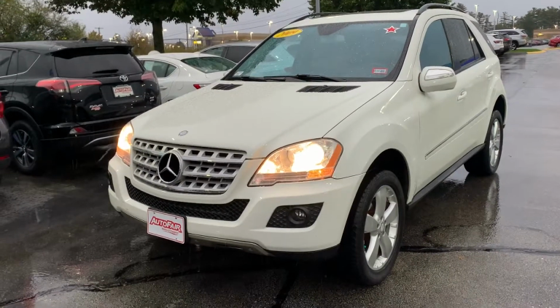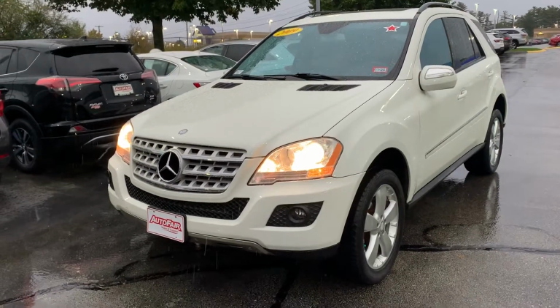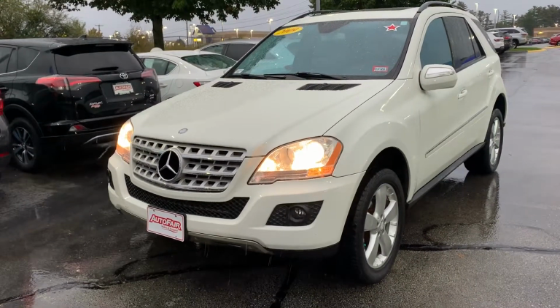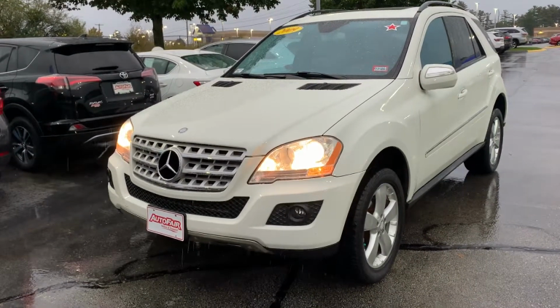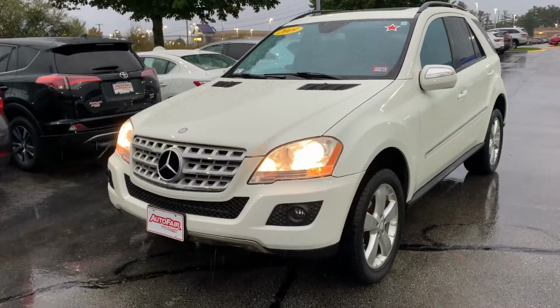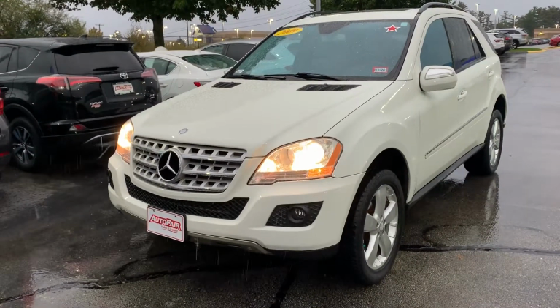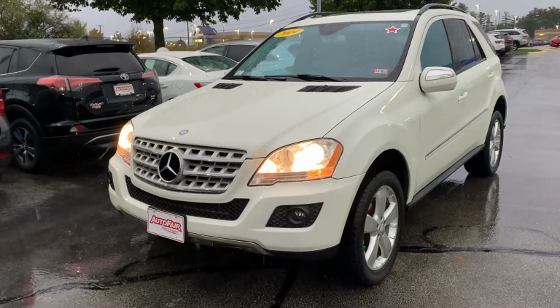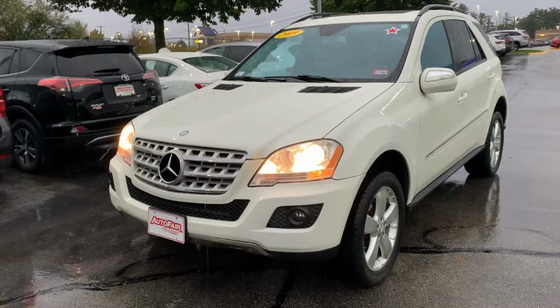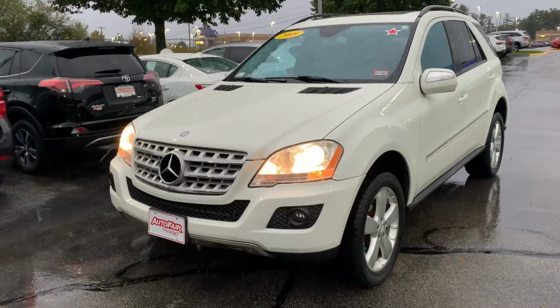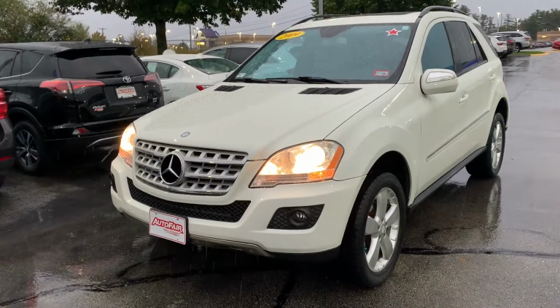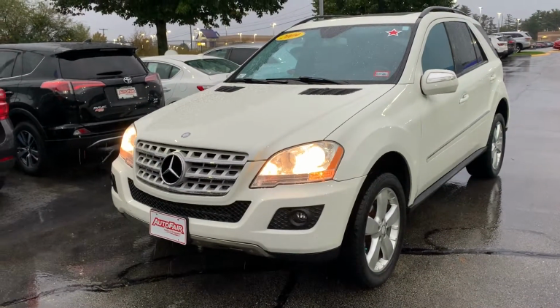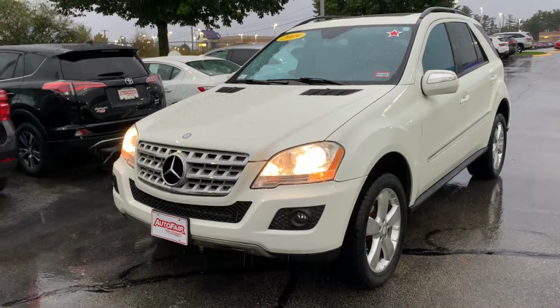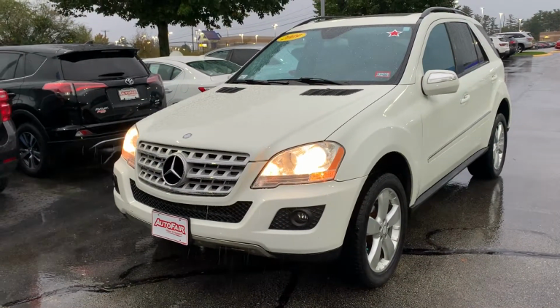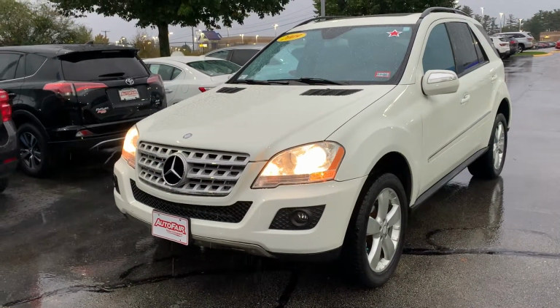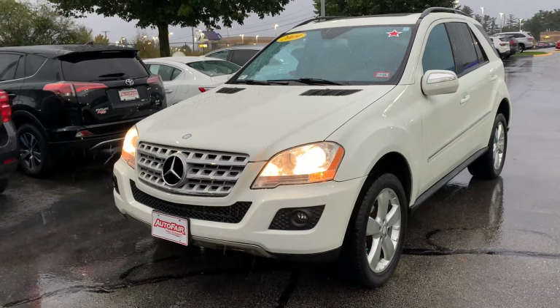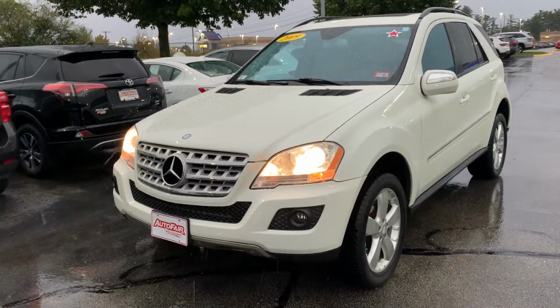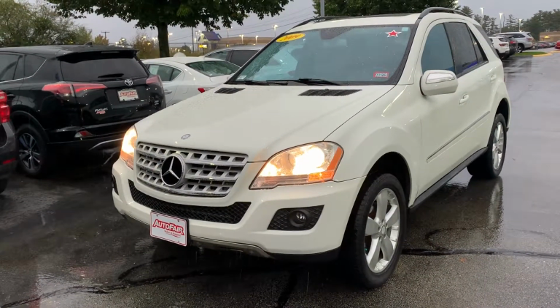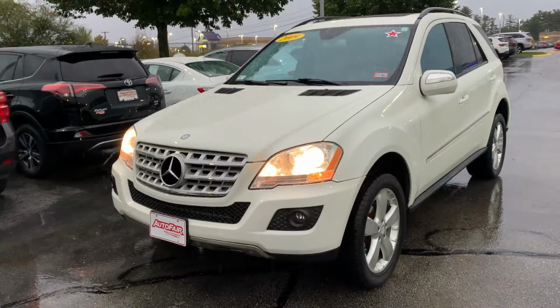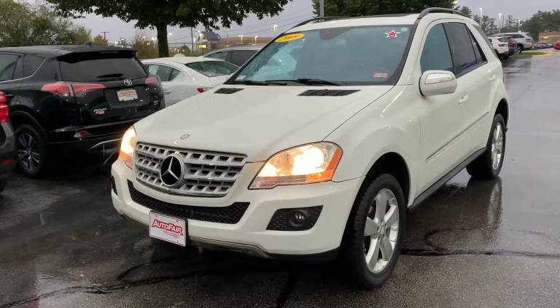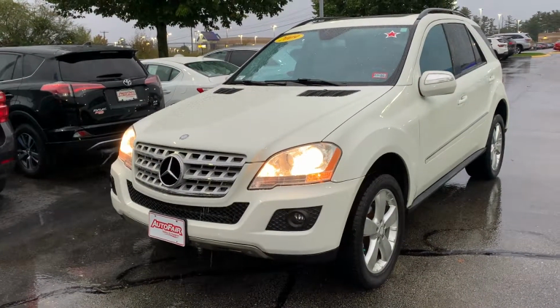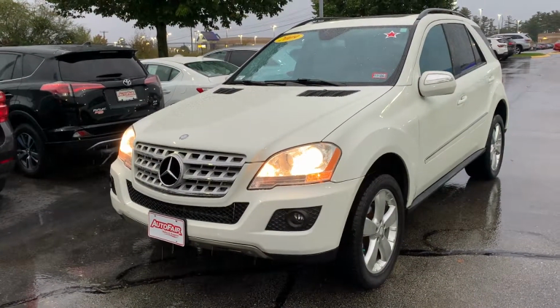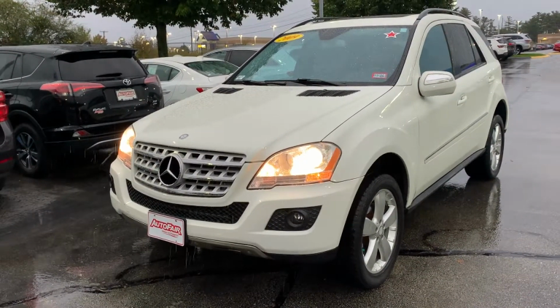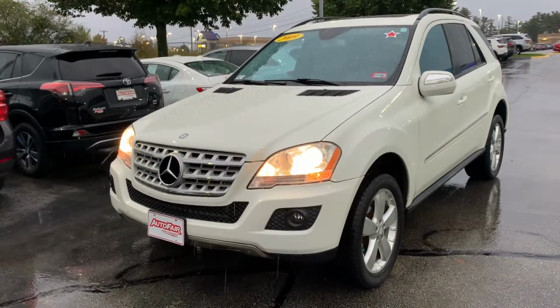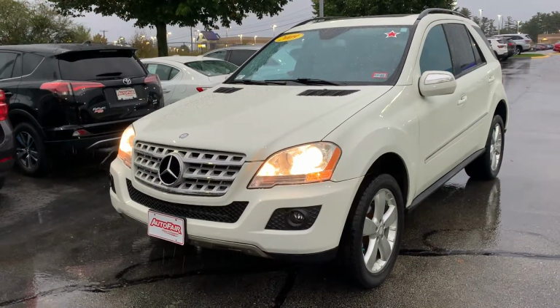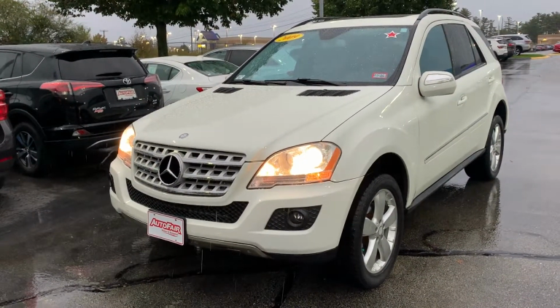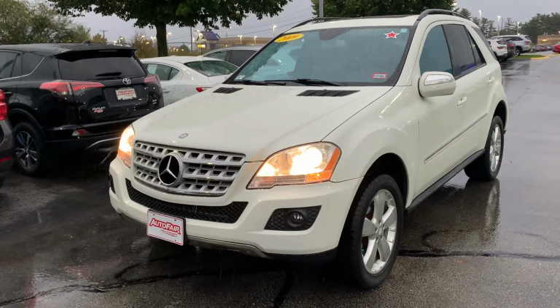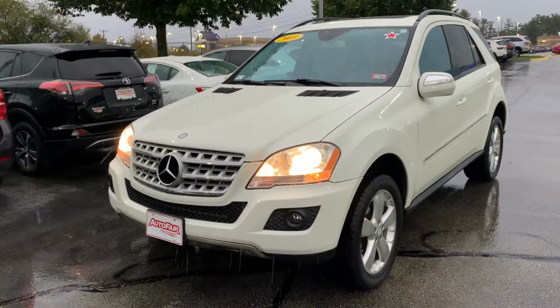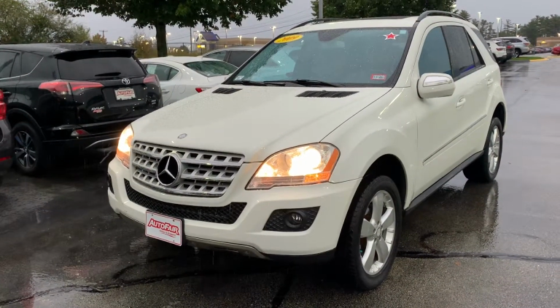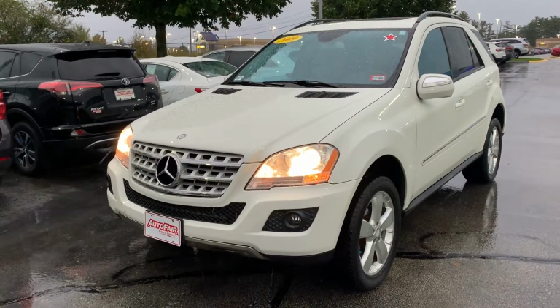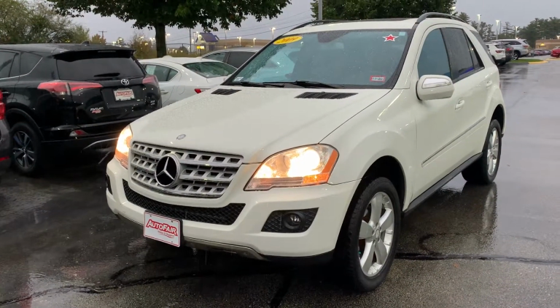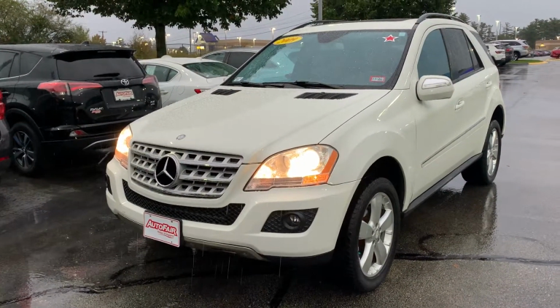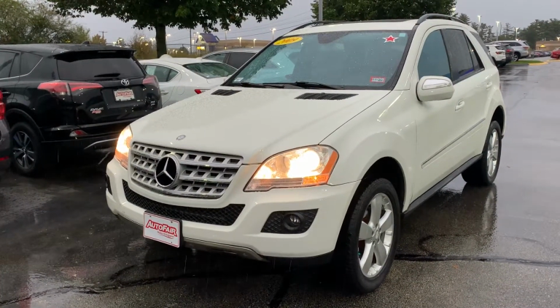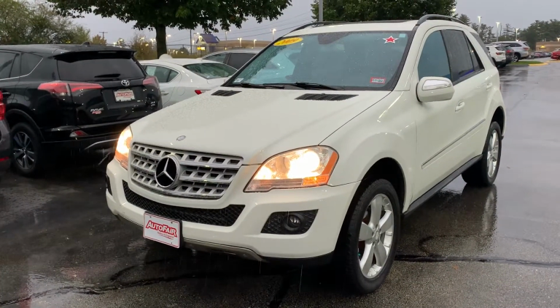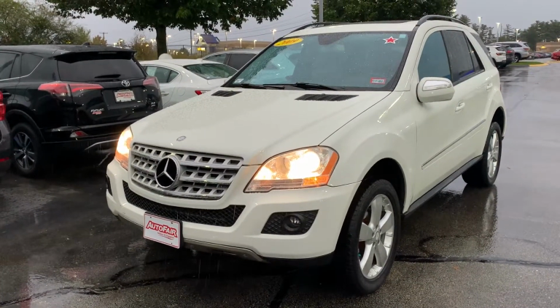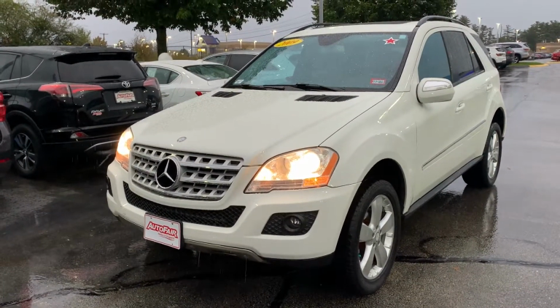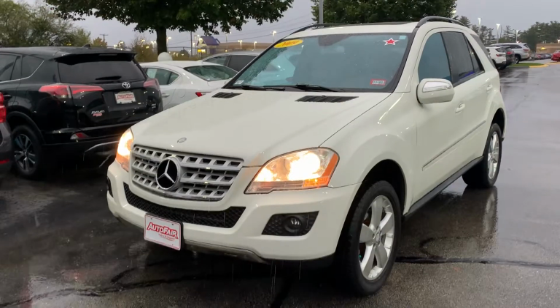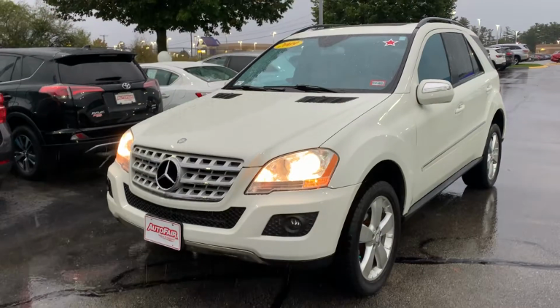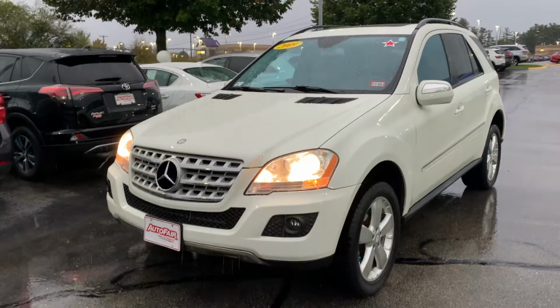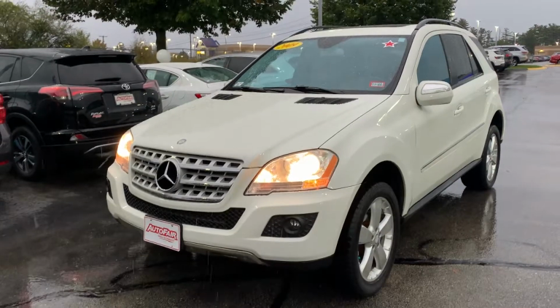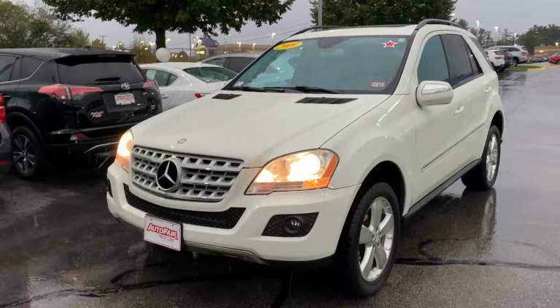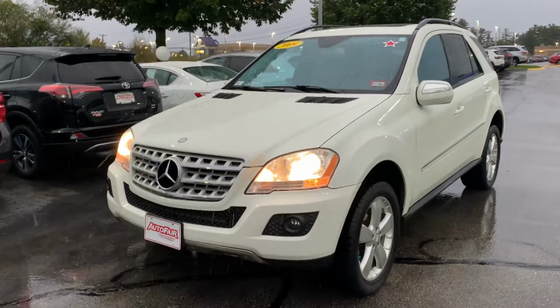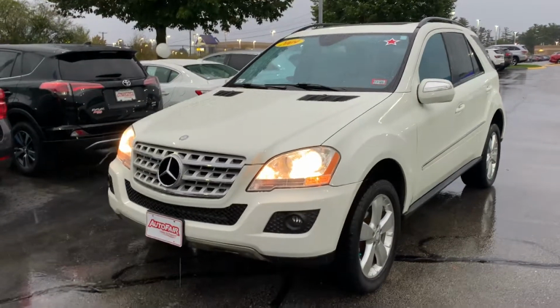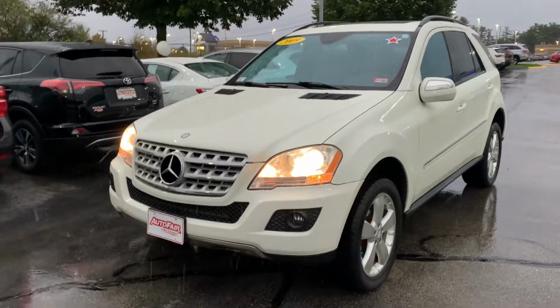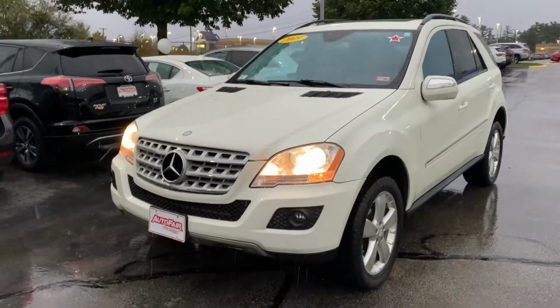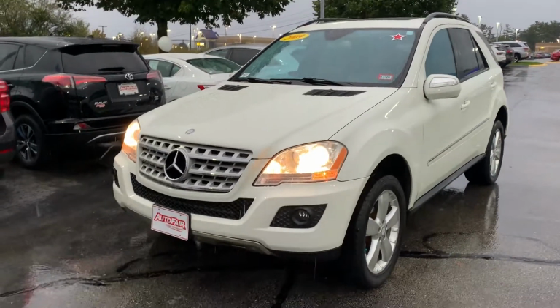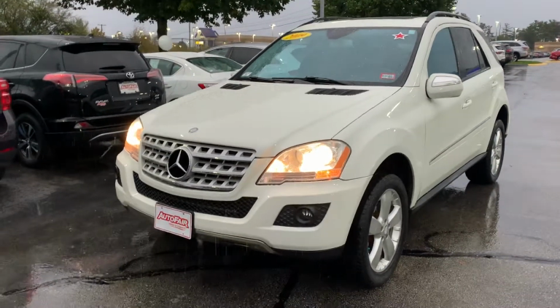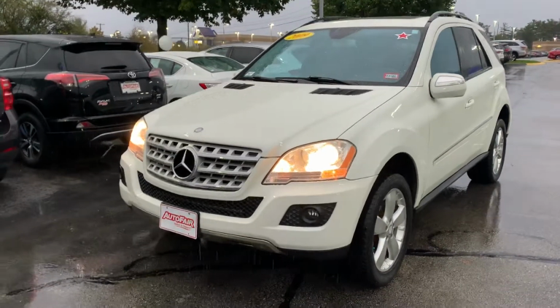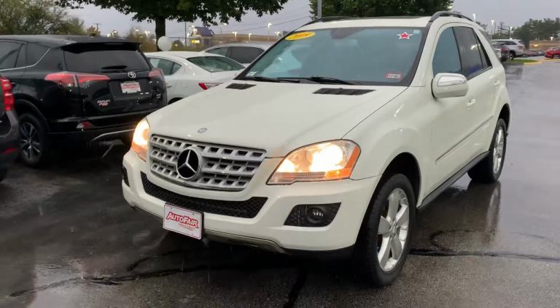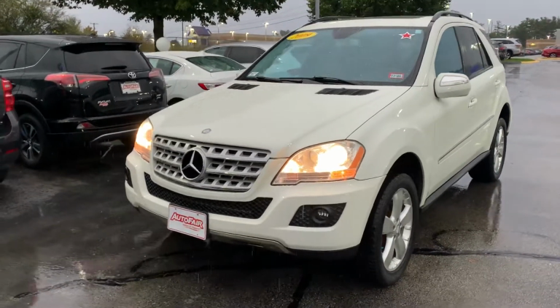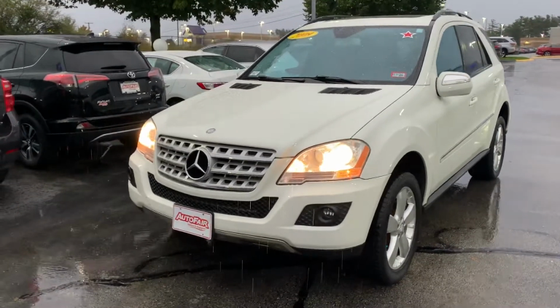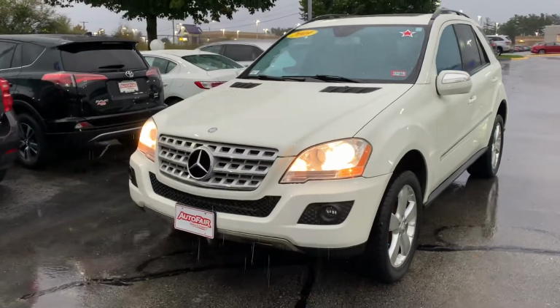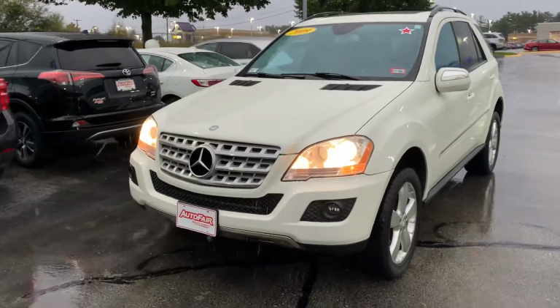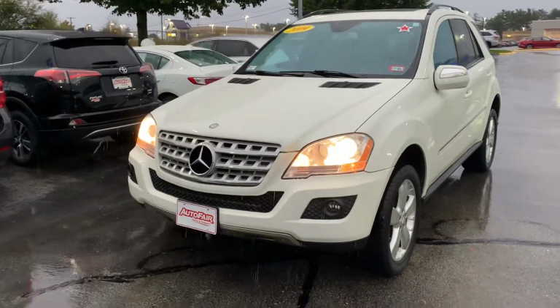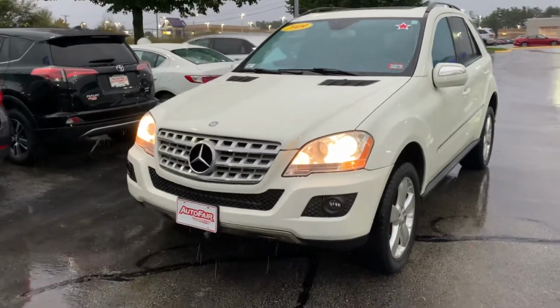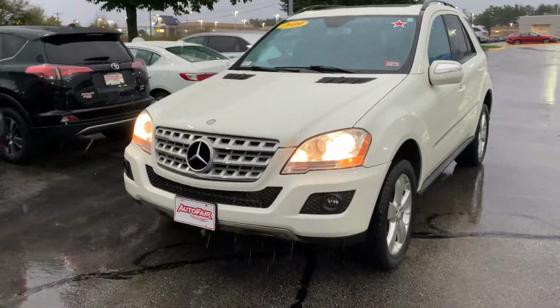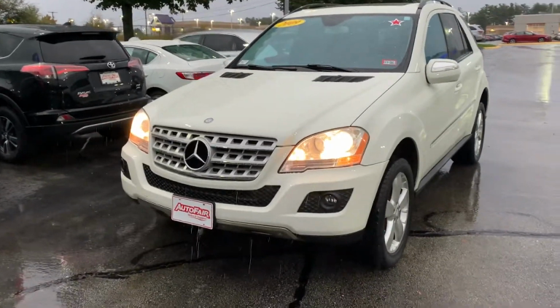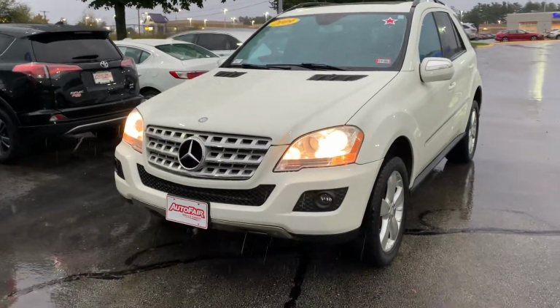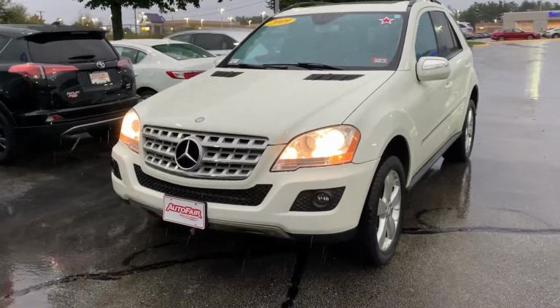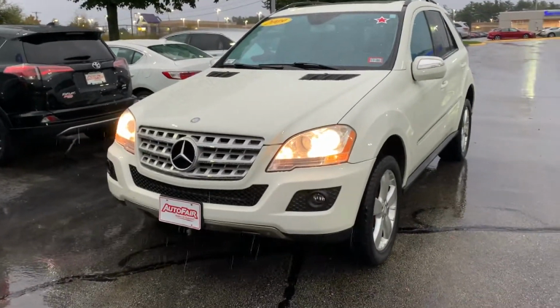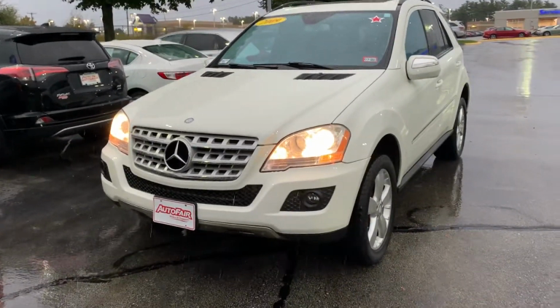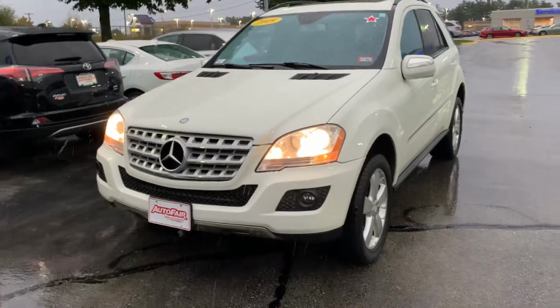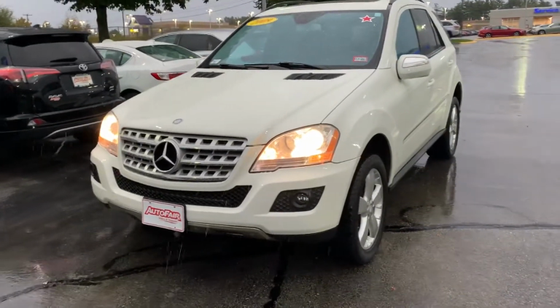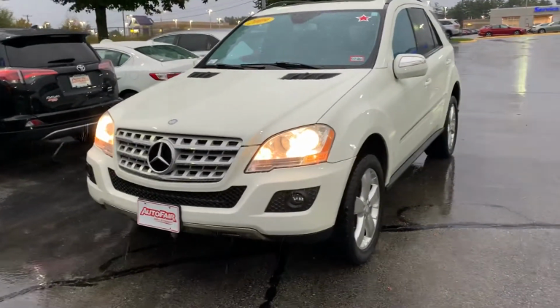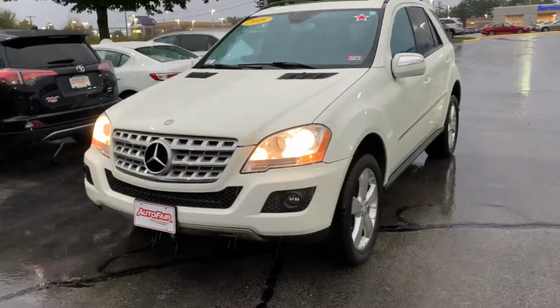Hey Megan, this is Scott Duggett at AutoFair Honda. I know you're busy but Melissa and I wanted one minute of your time to show you this 2009 Mercedes-Benz.